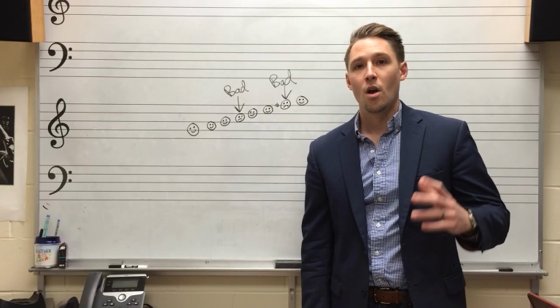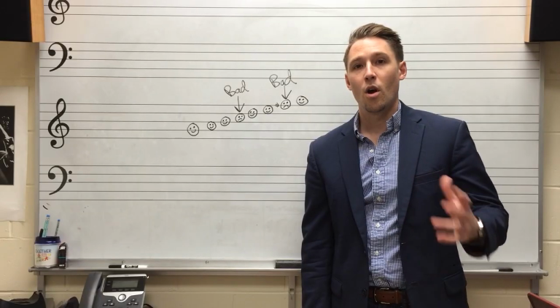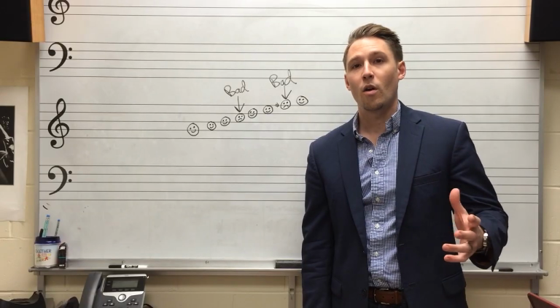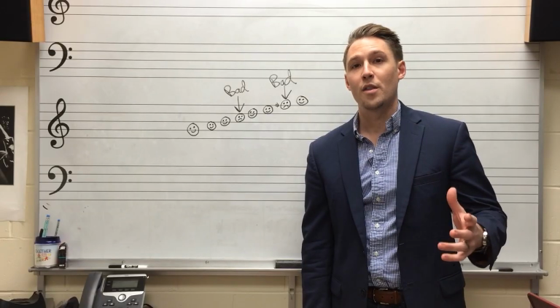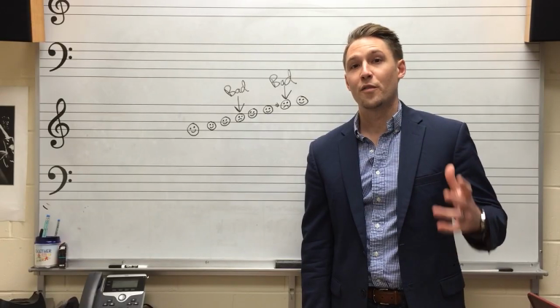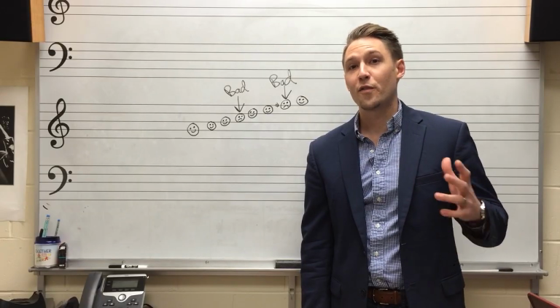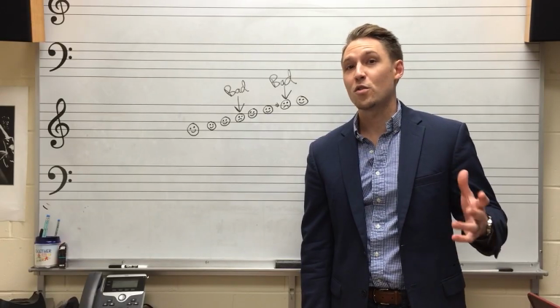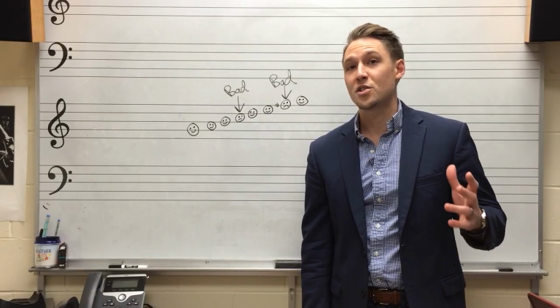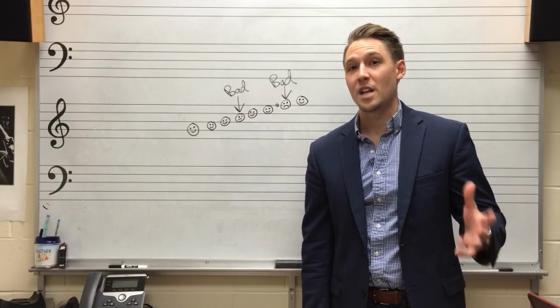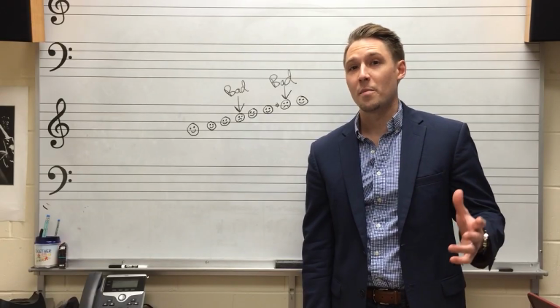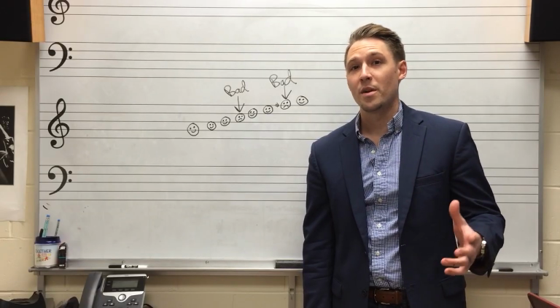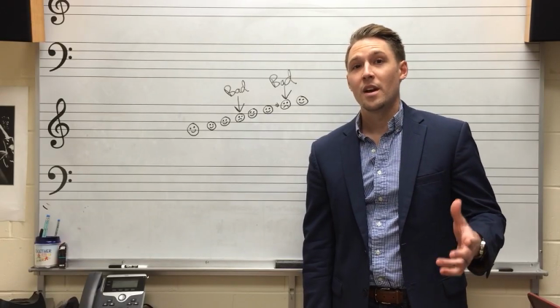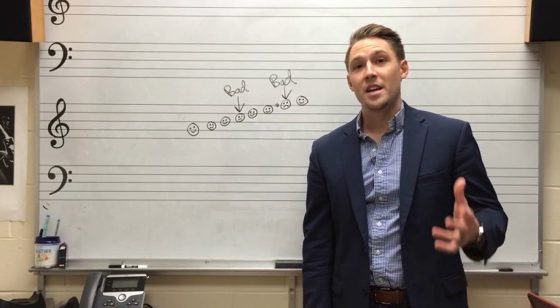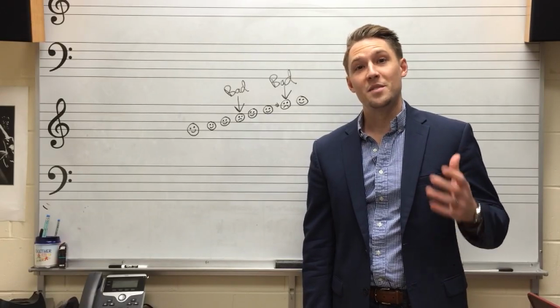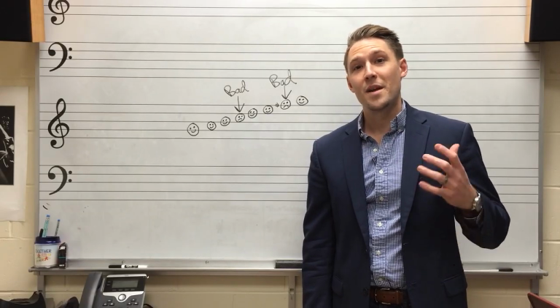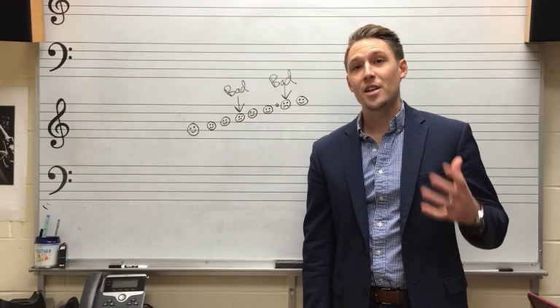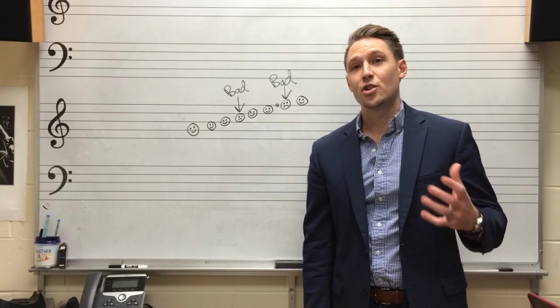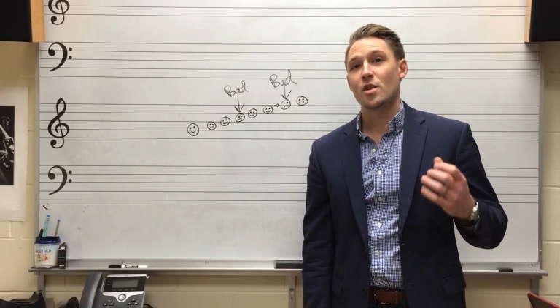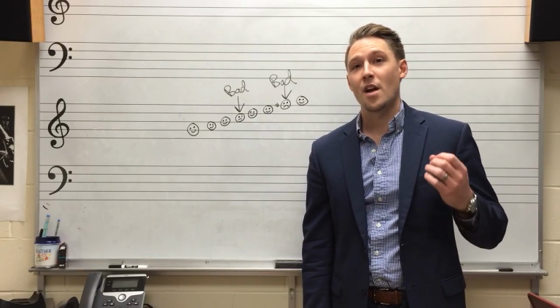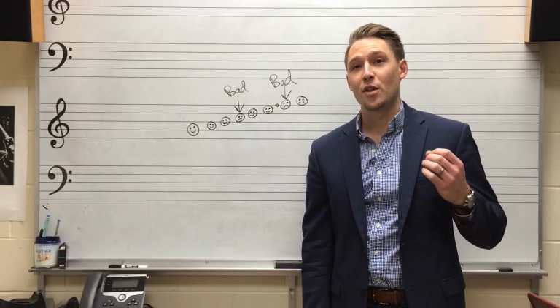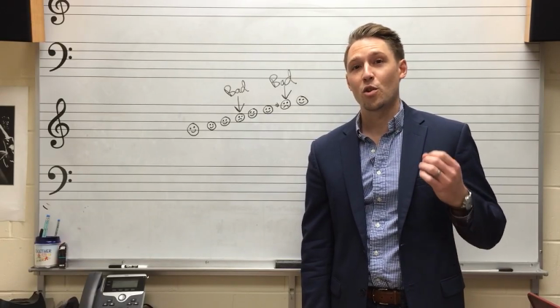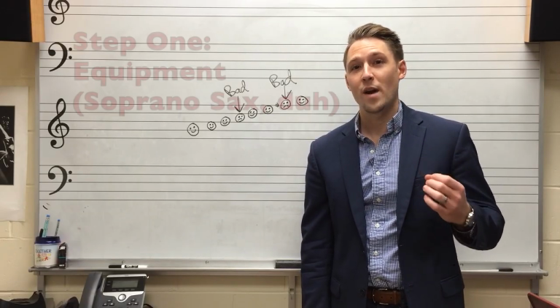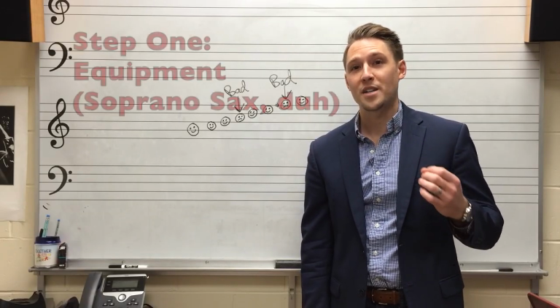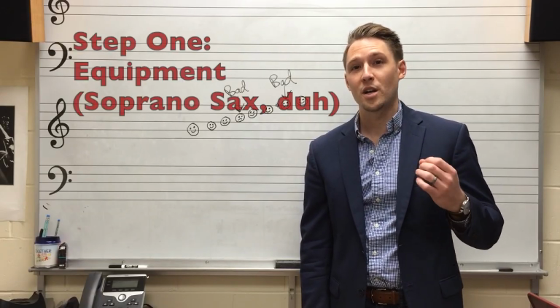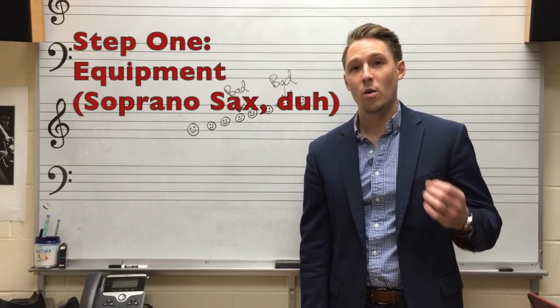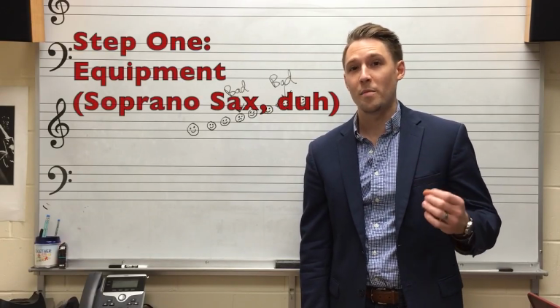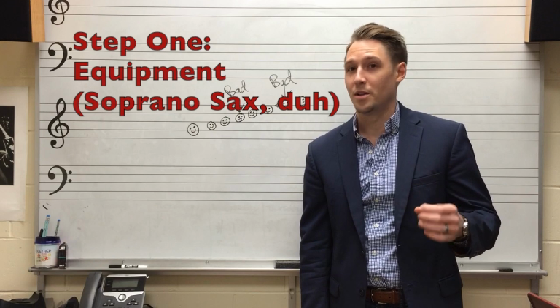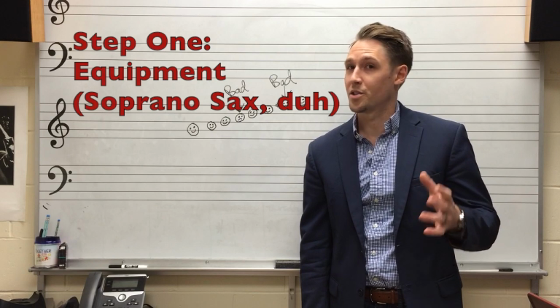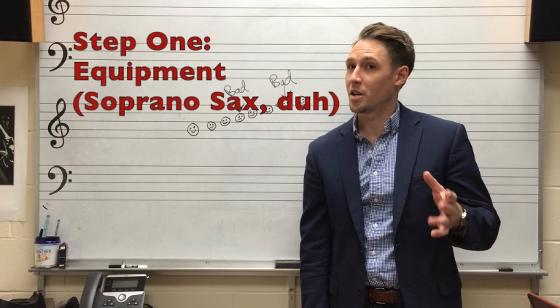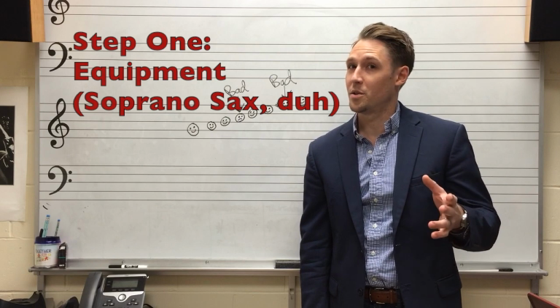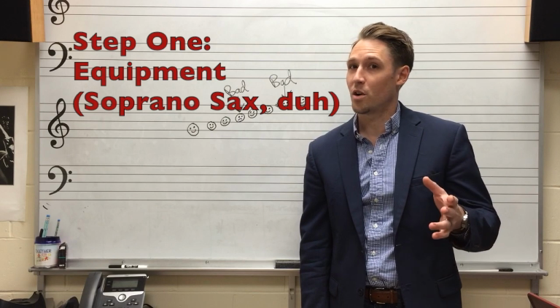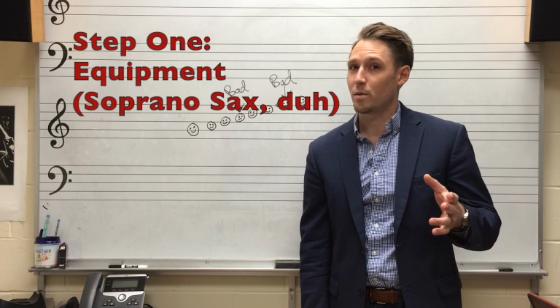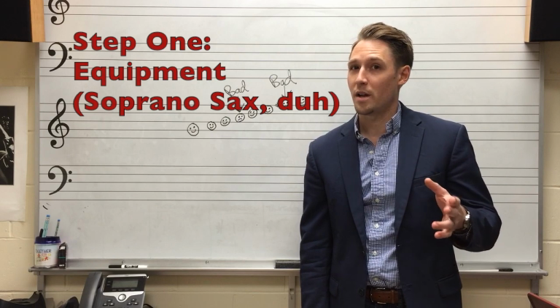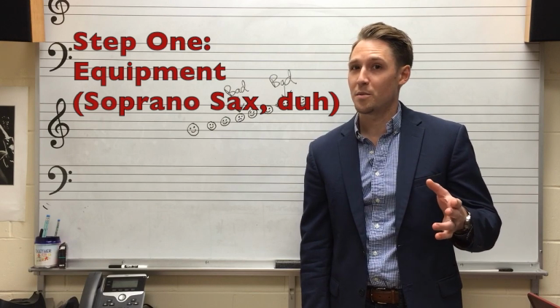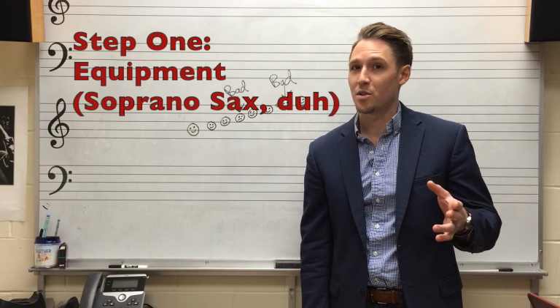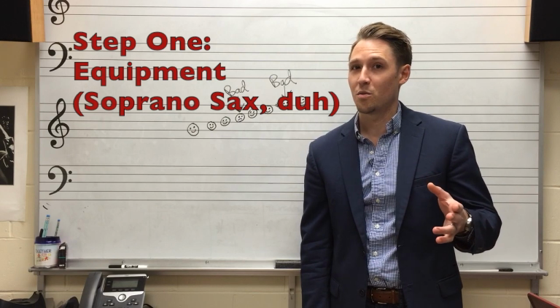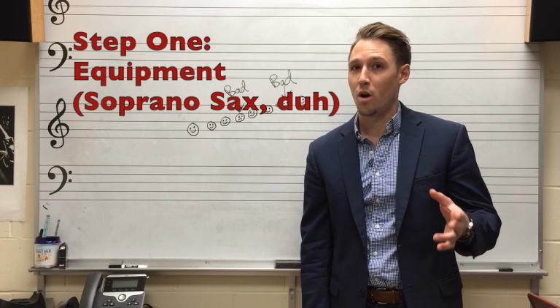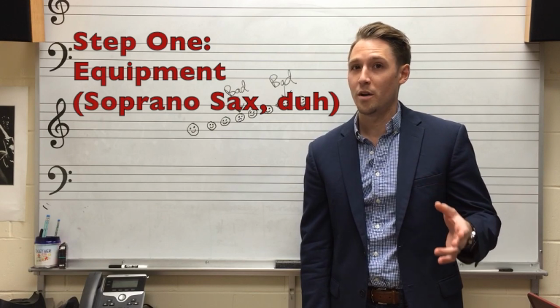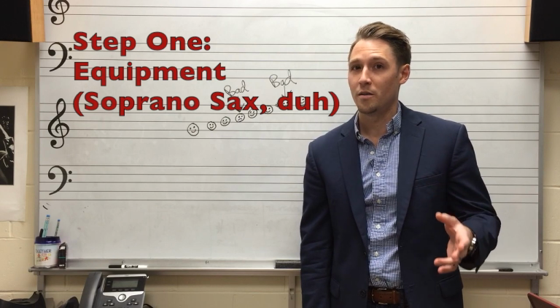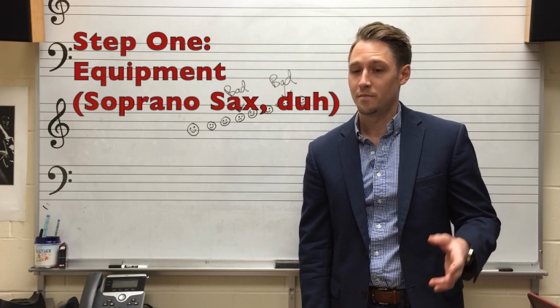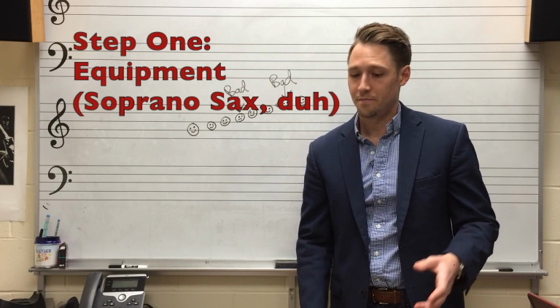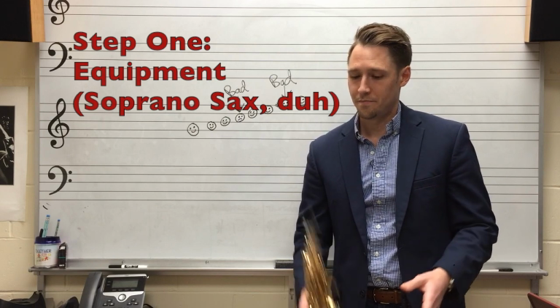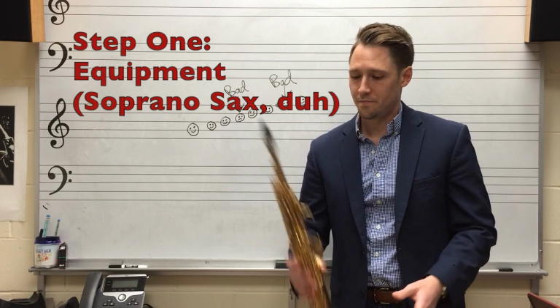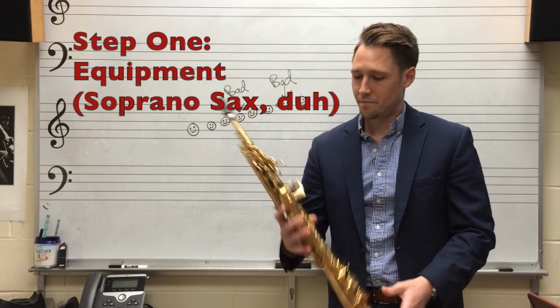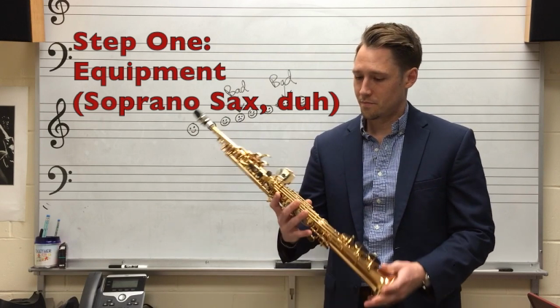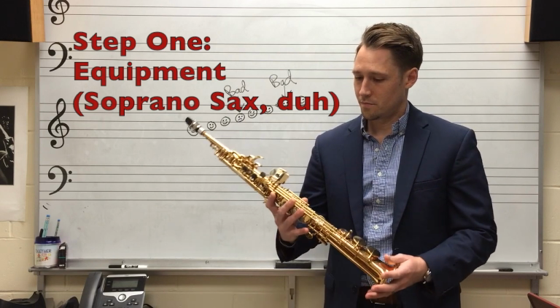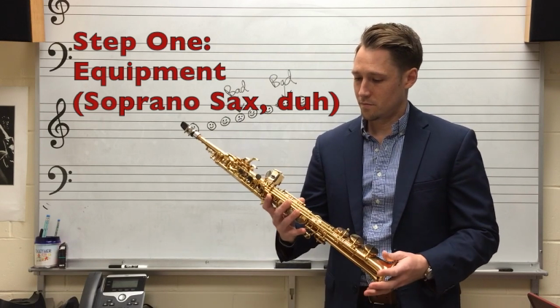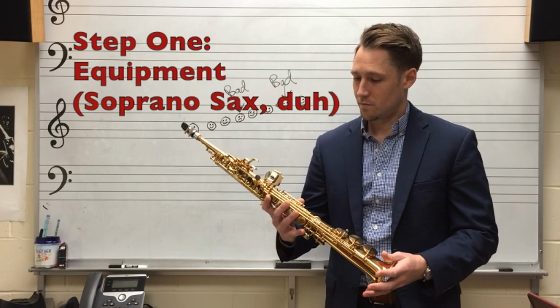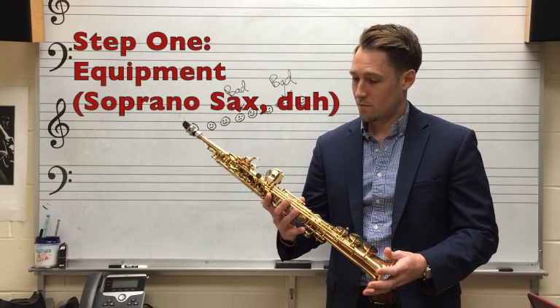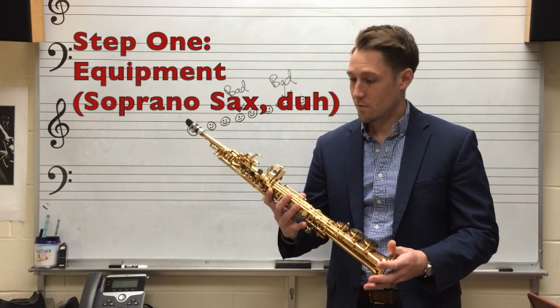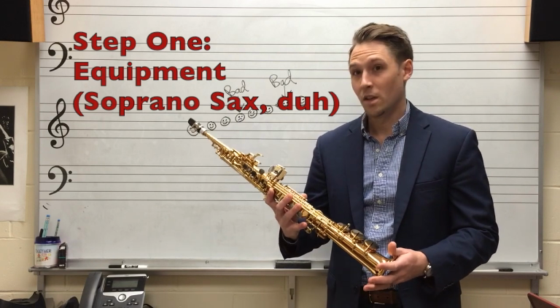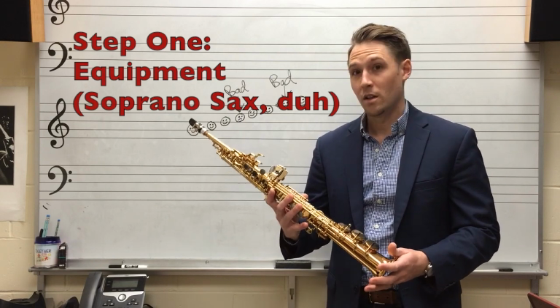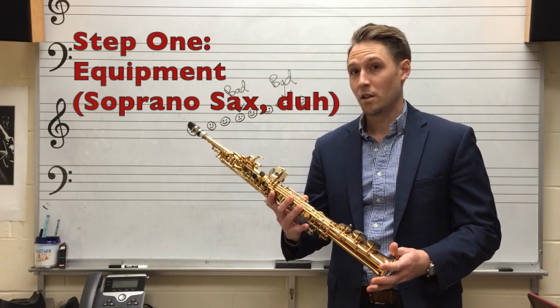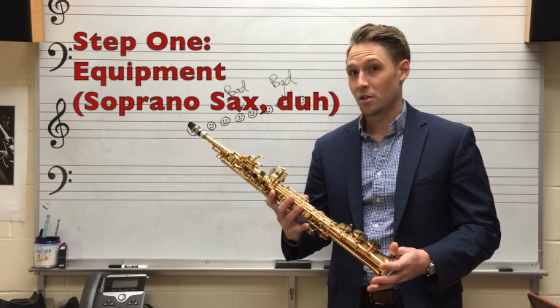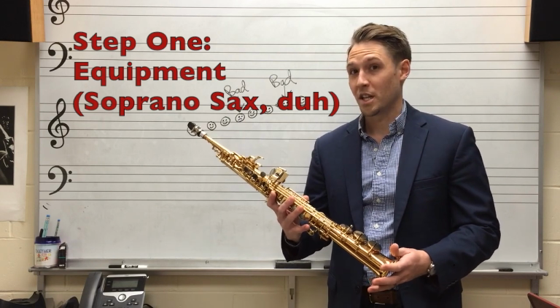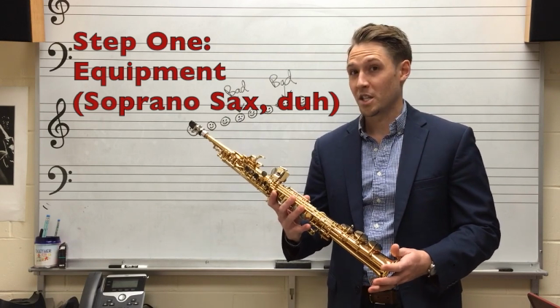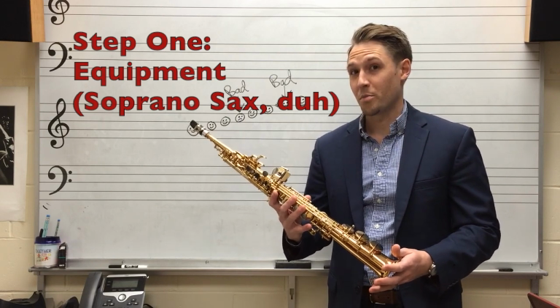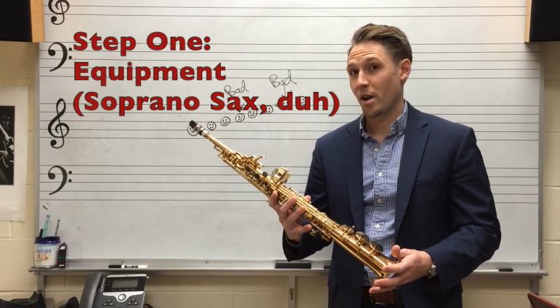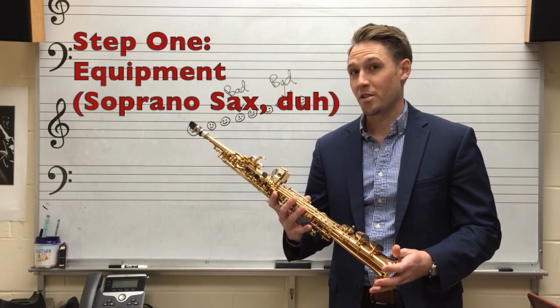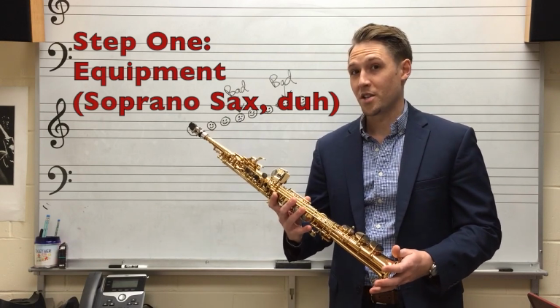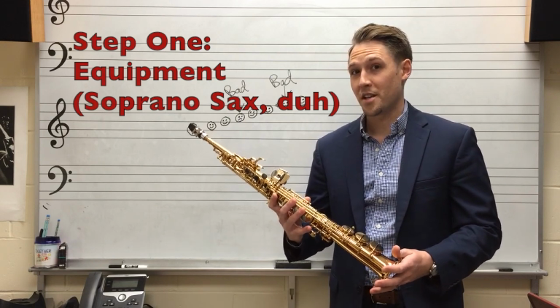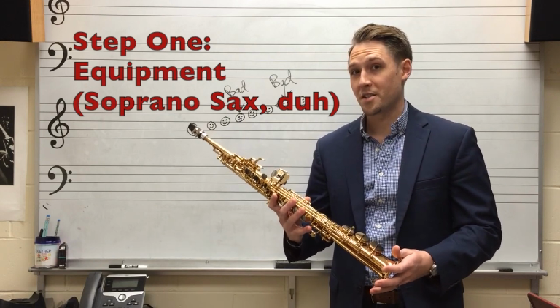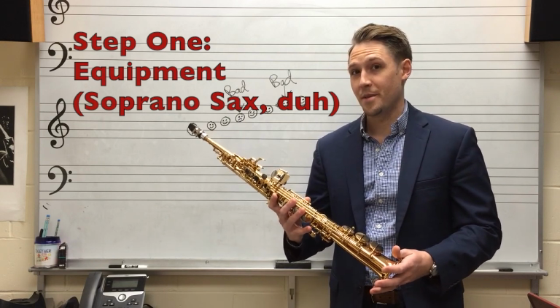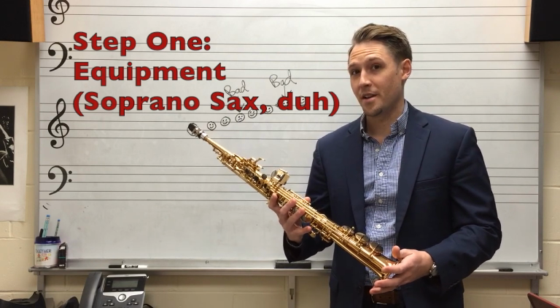Alright, the first step is making sure you have the correct equipment, just like we talked about in episode one. Looks like a soprano sax to me.